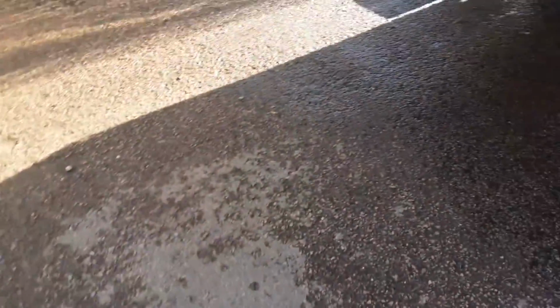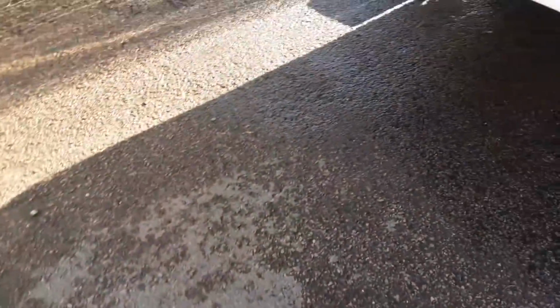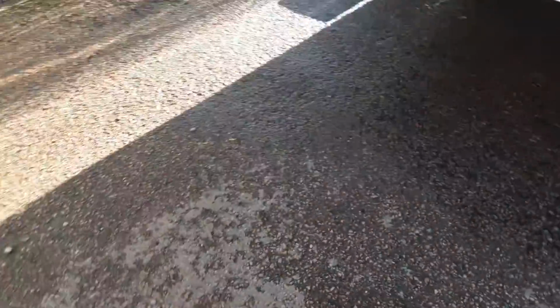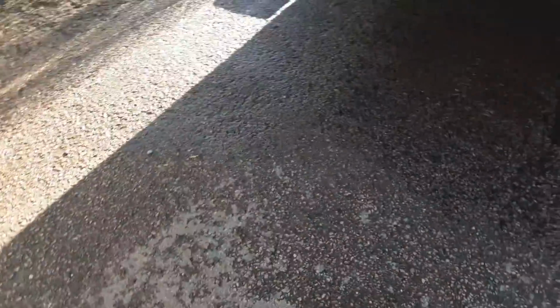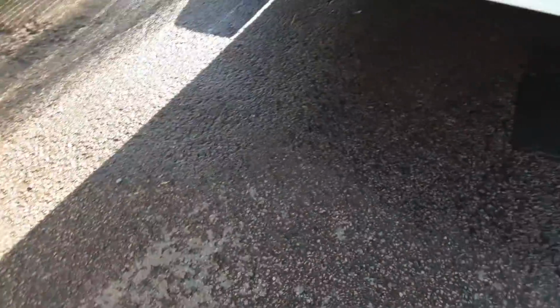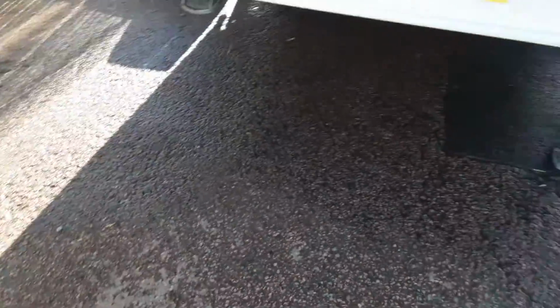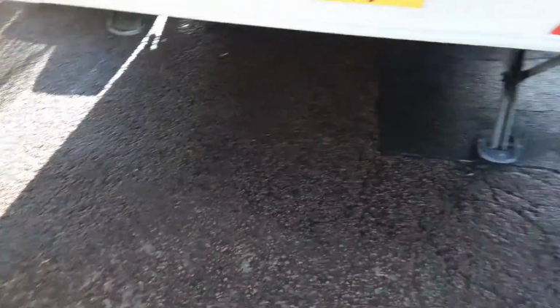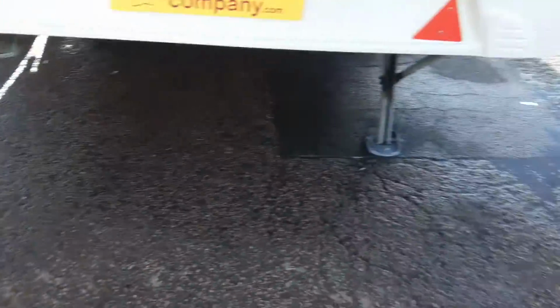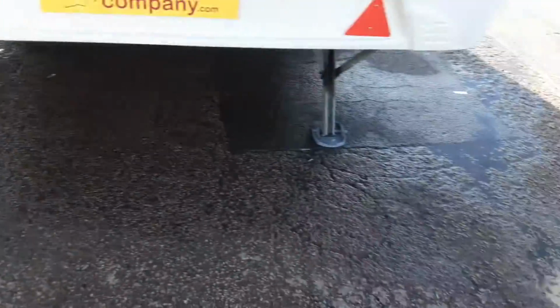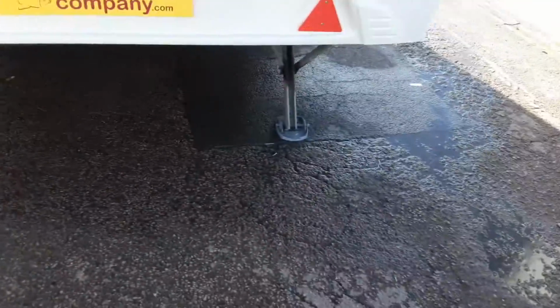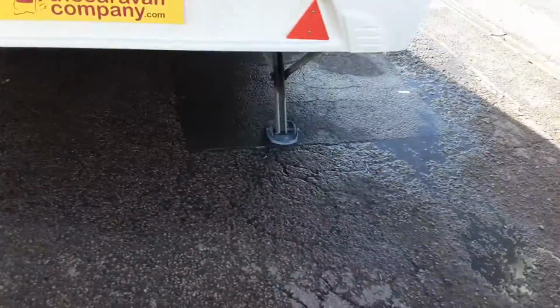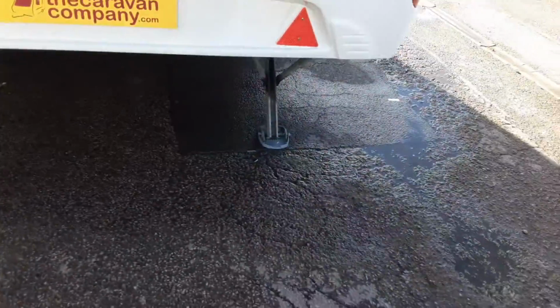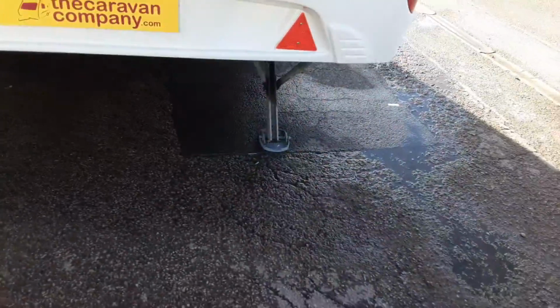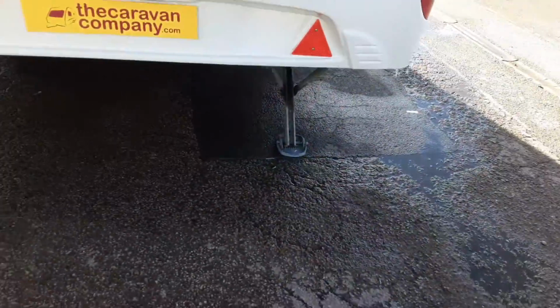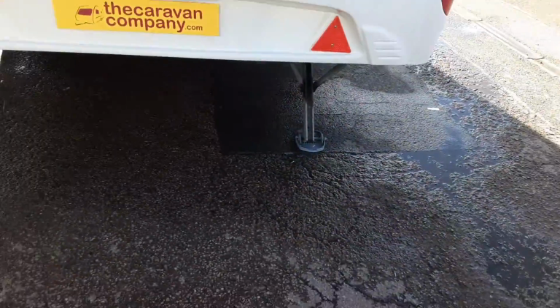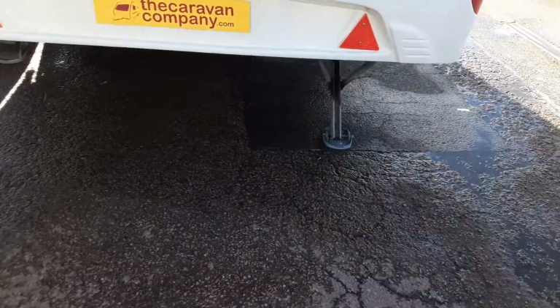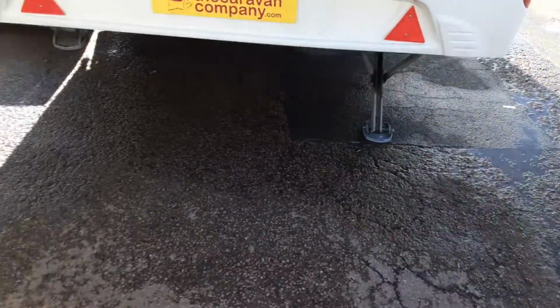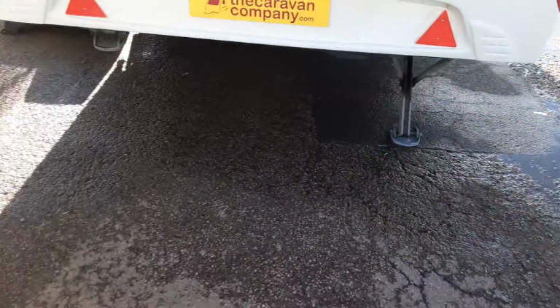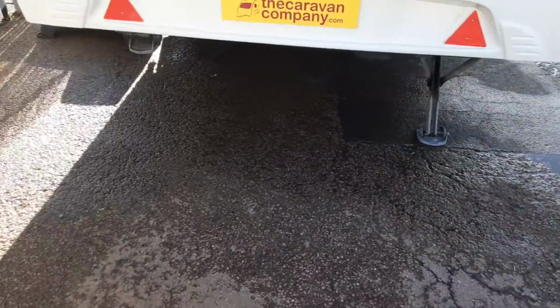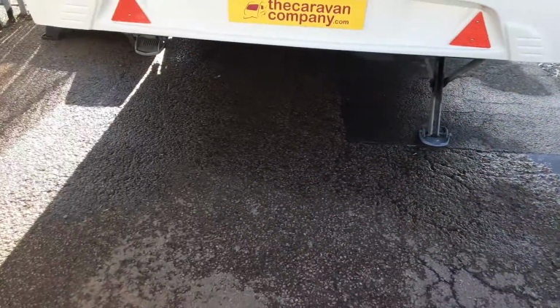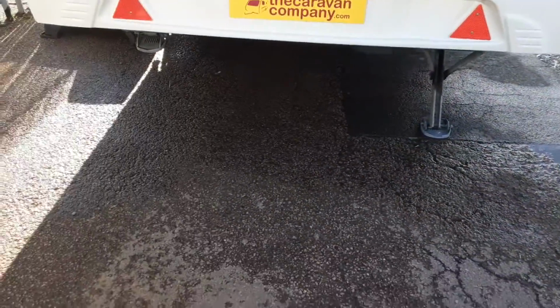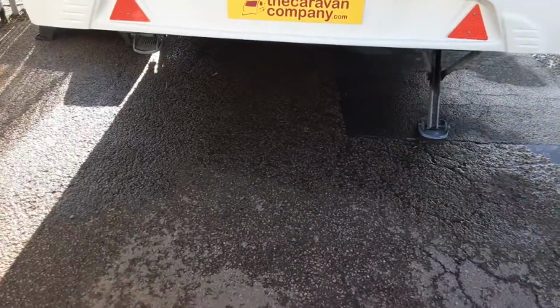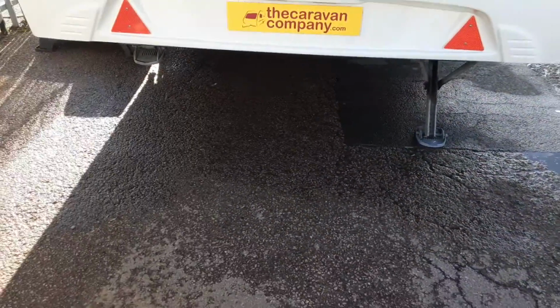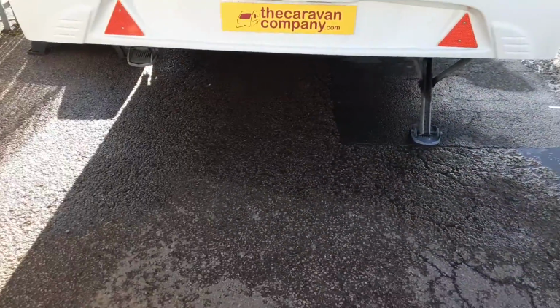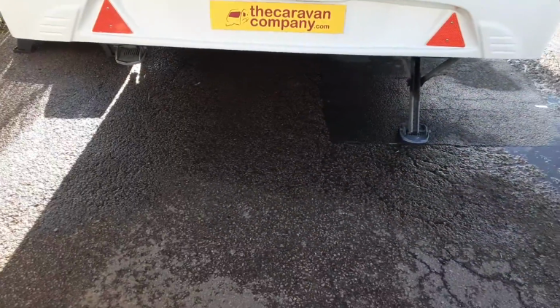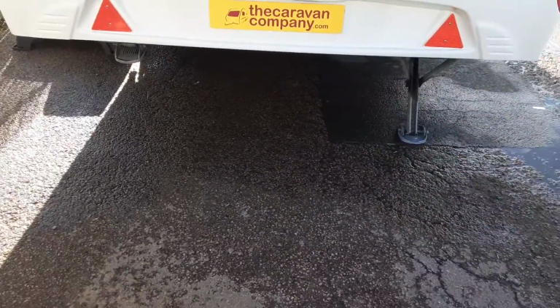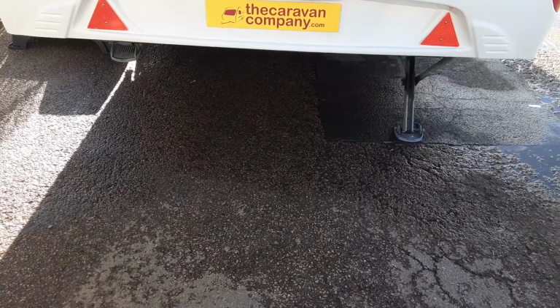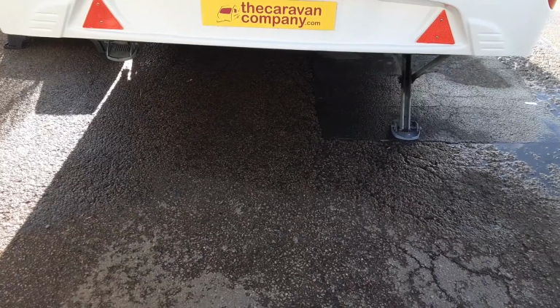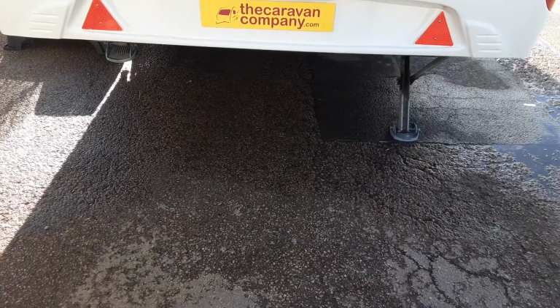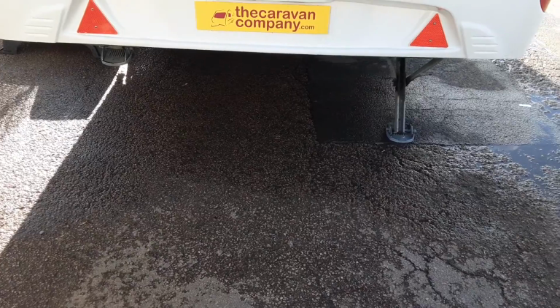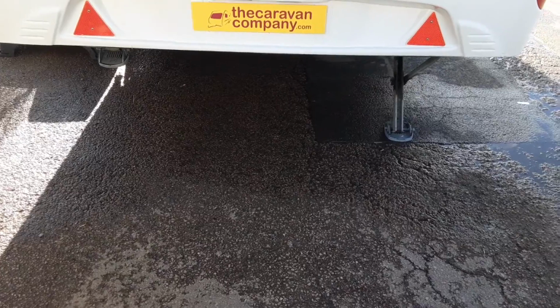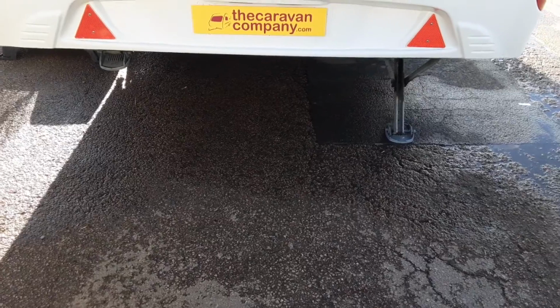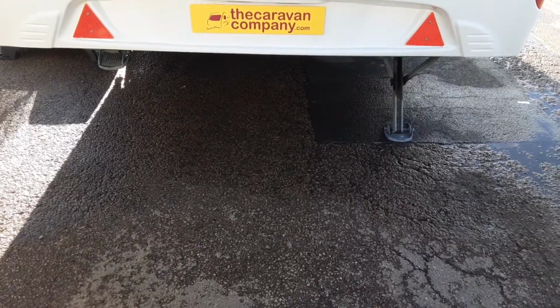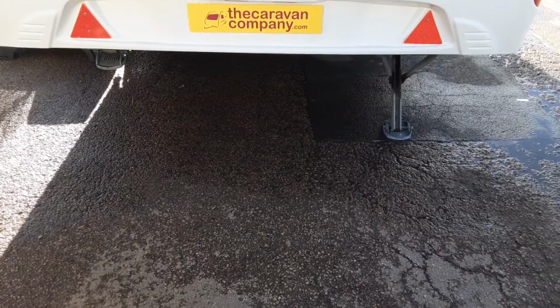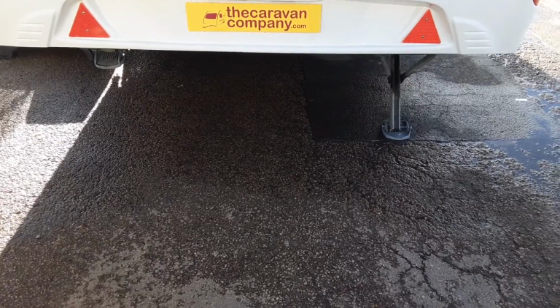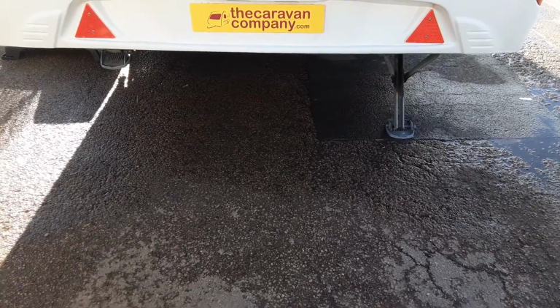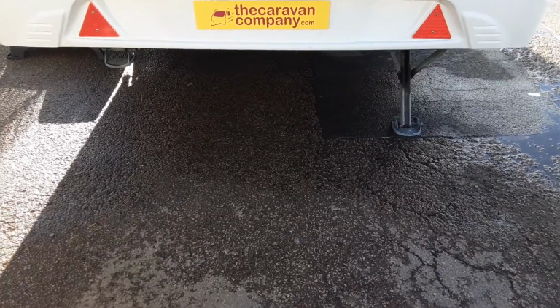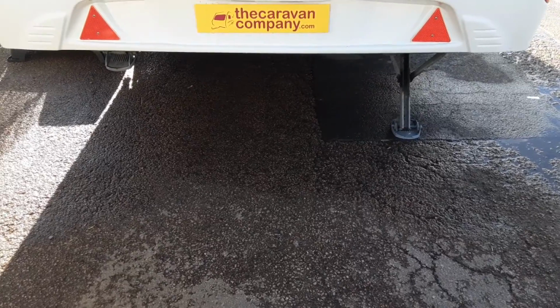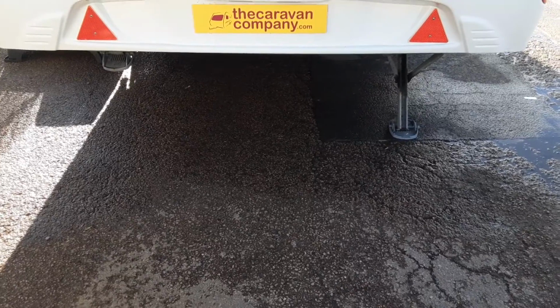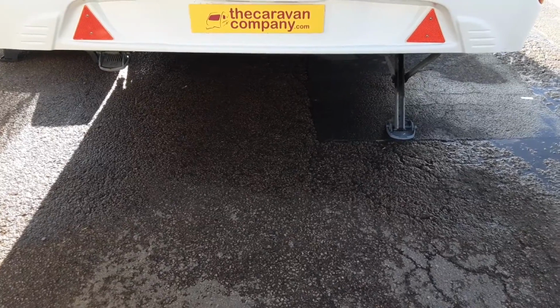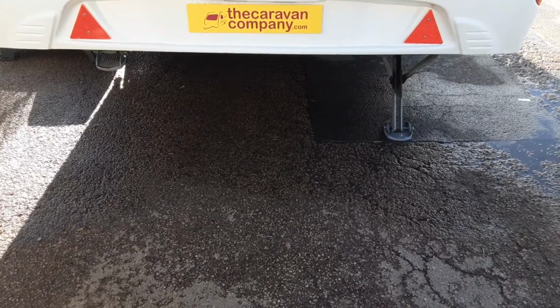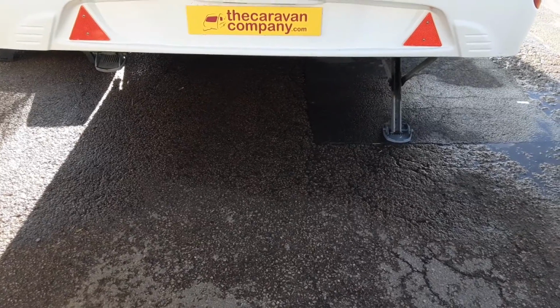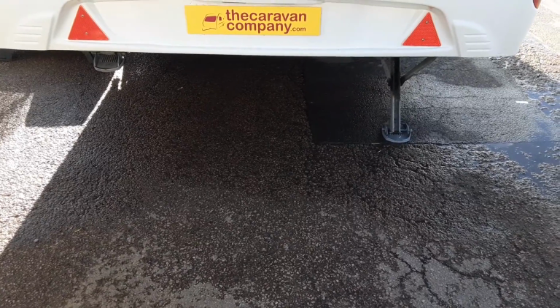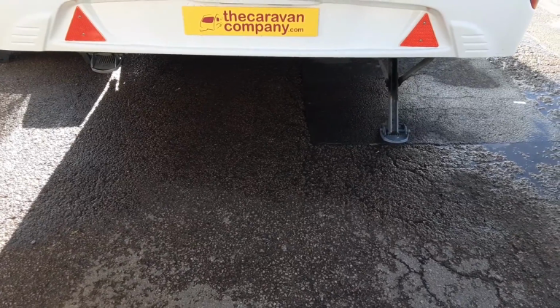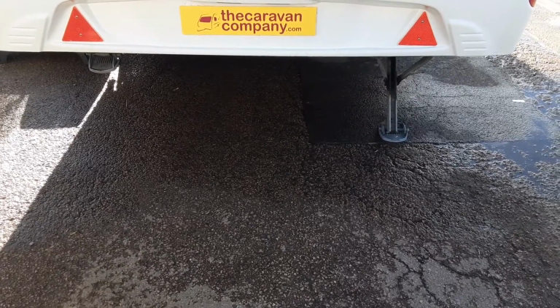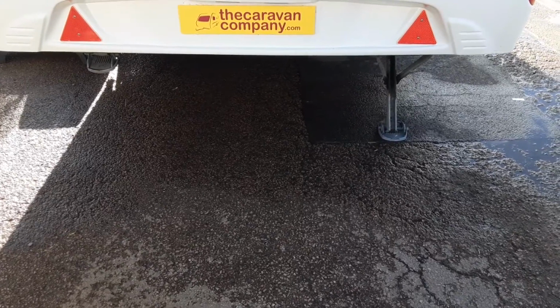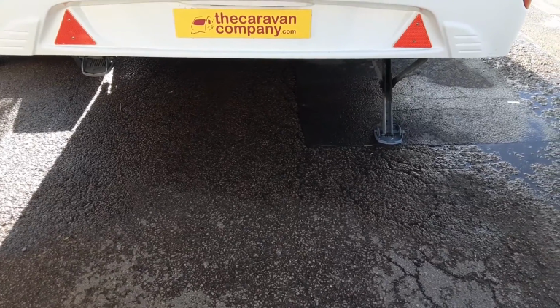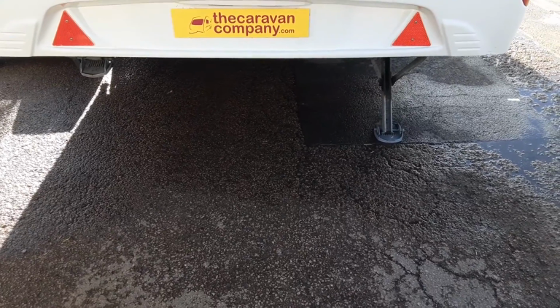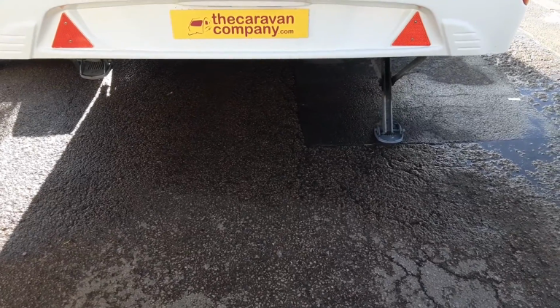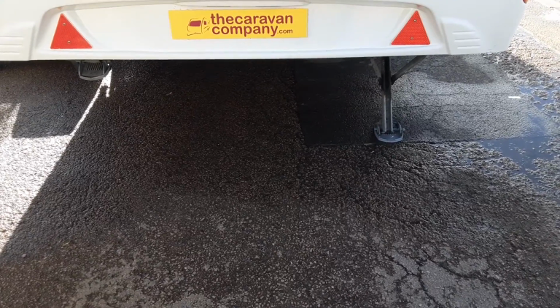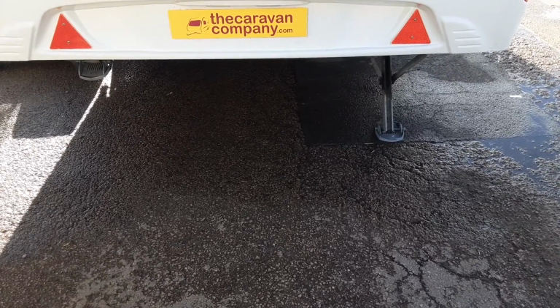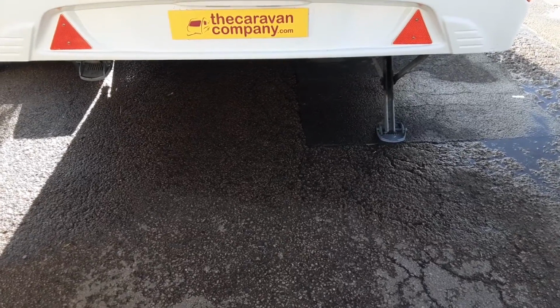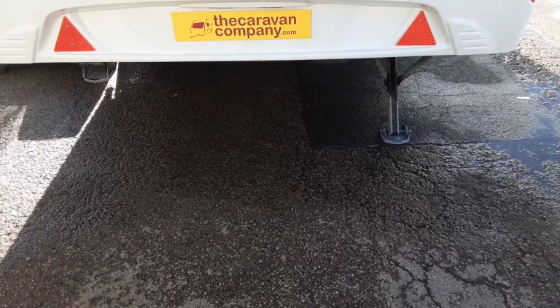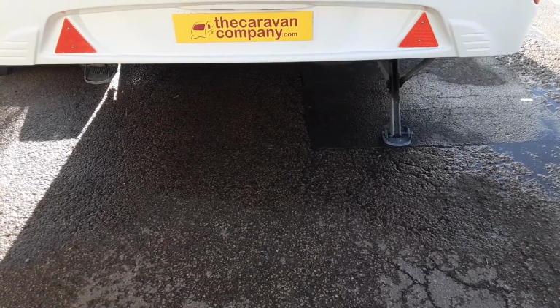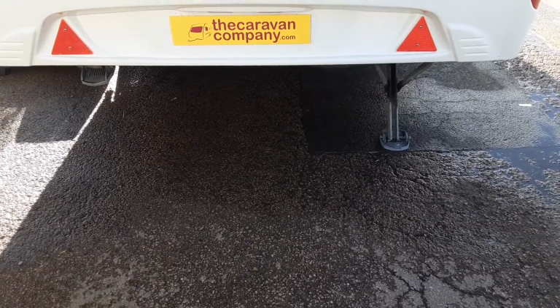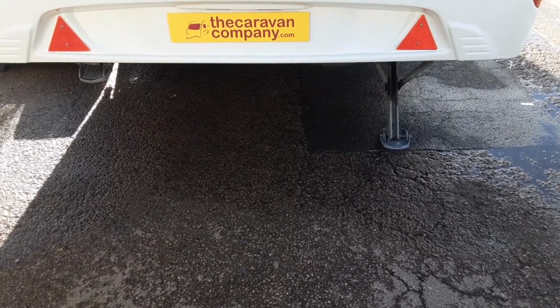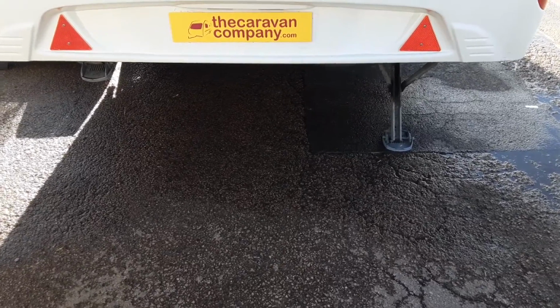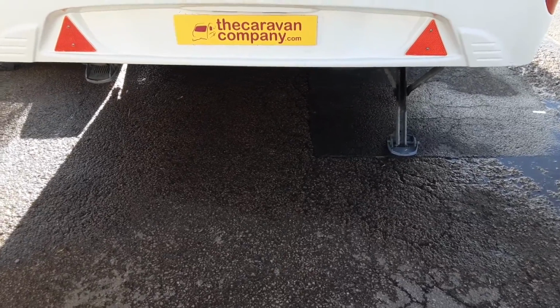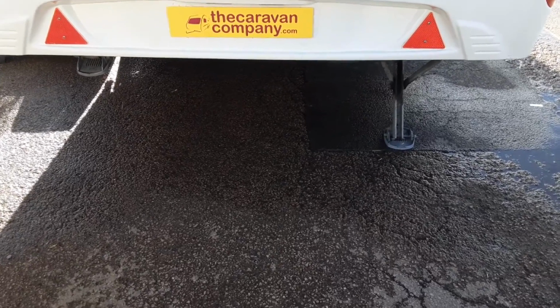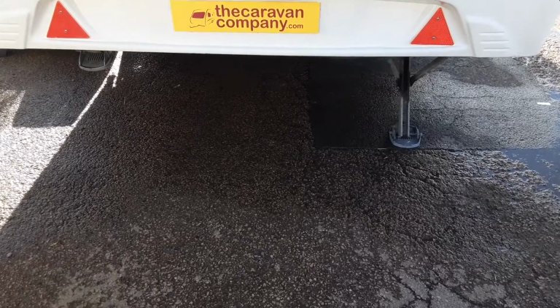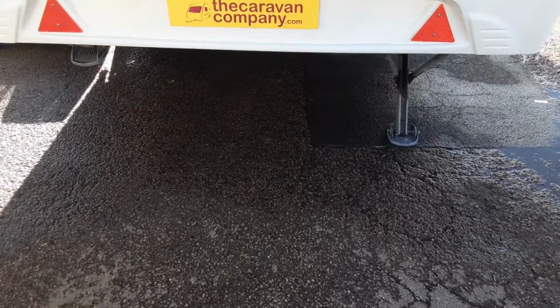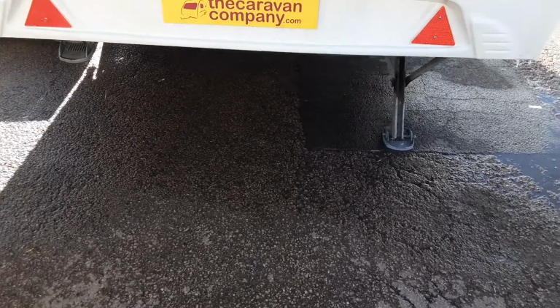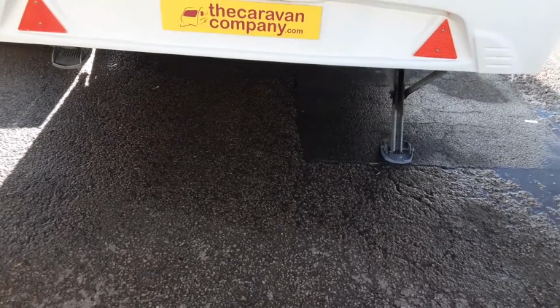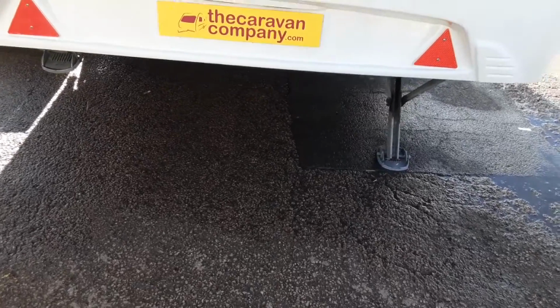On the back of the caravan on either side you've got your wind down legs again to stabilise the van. Like I said at the front, you wouldn't lift the caravan with these as it could potentially damage the floor.